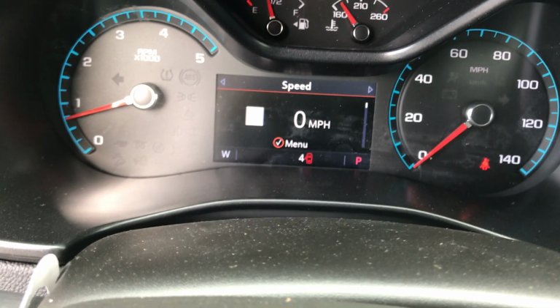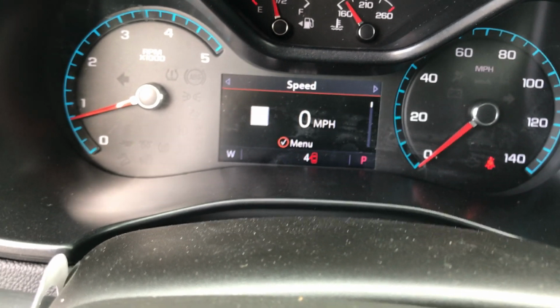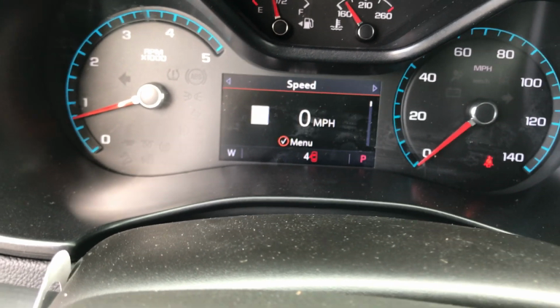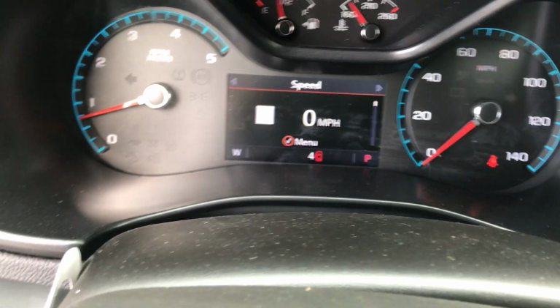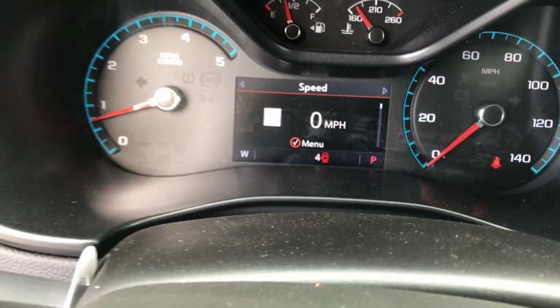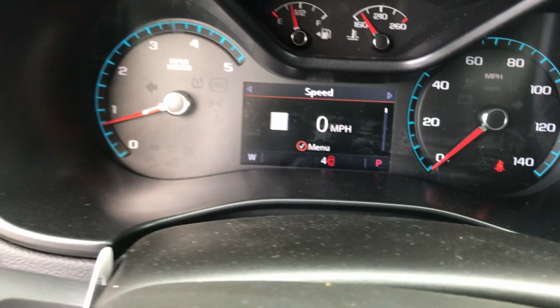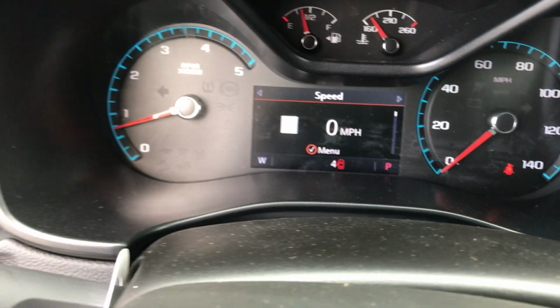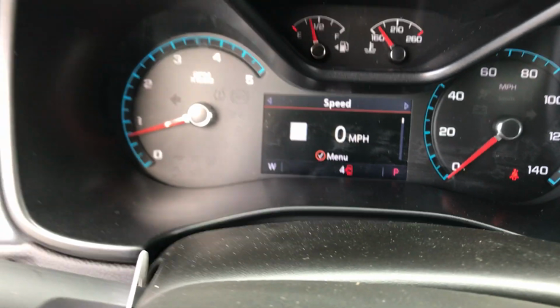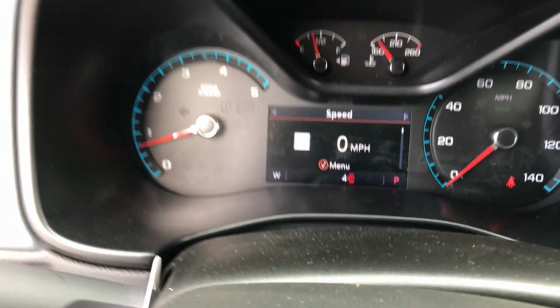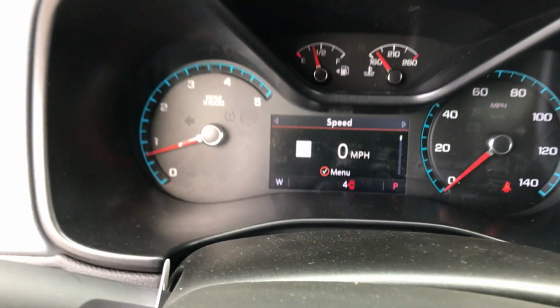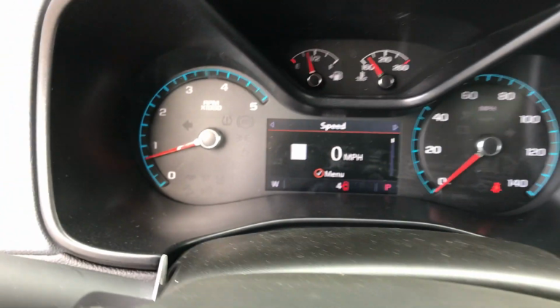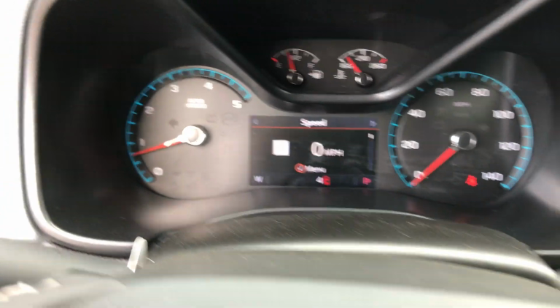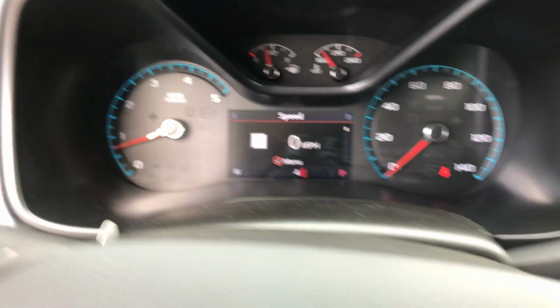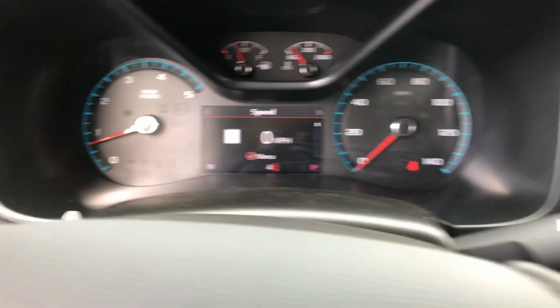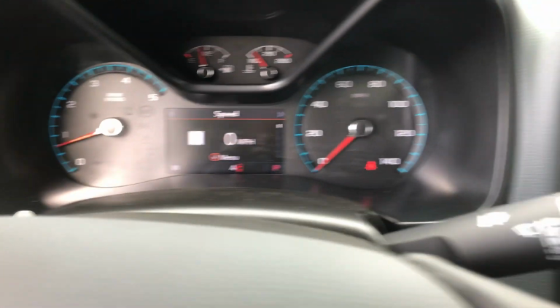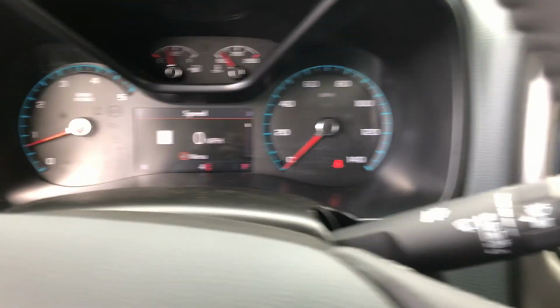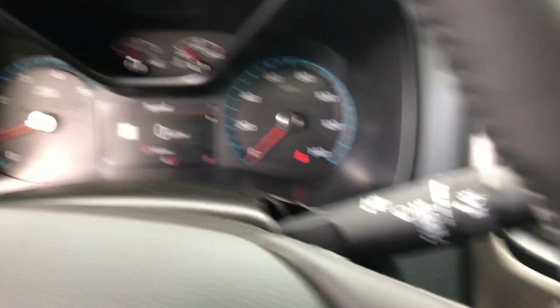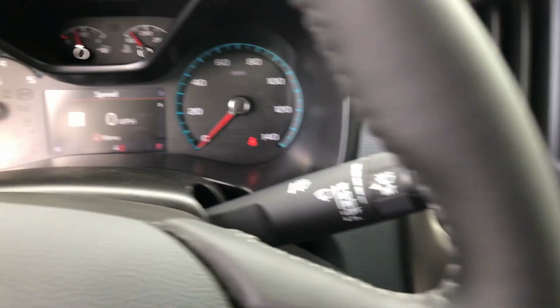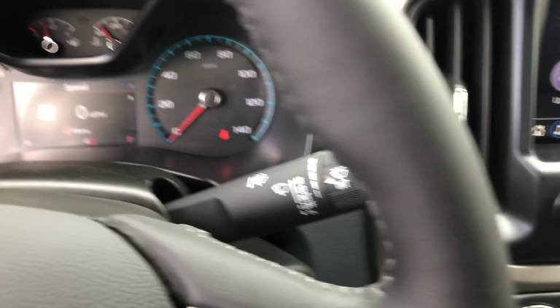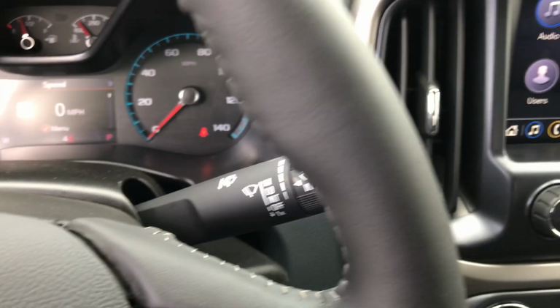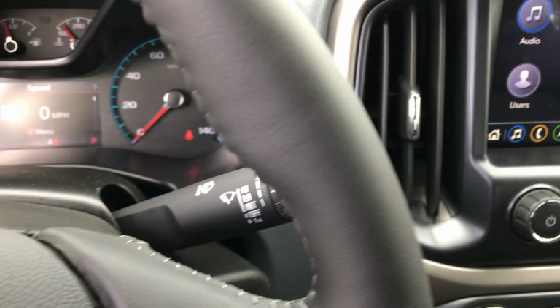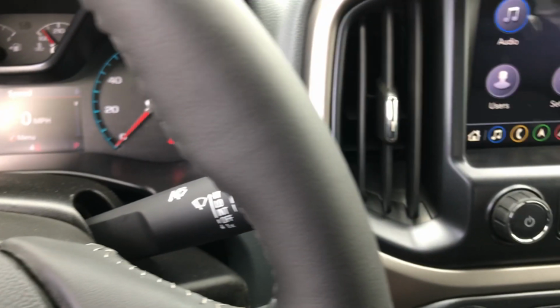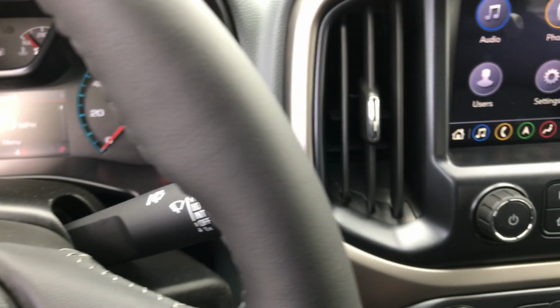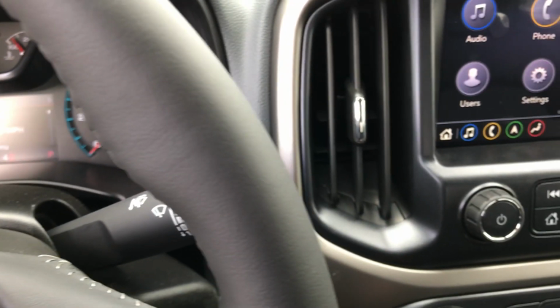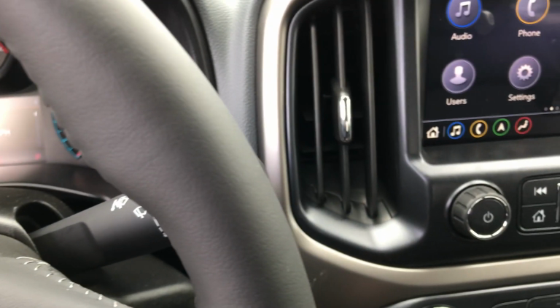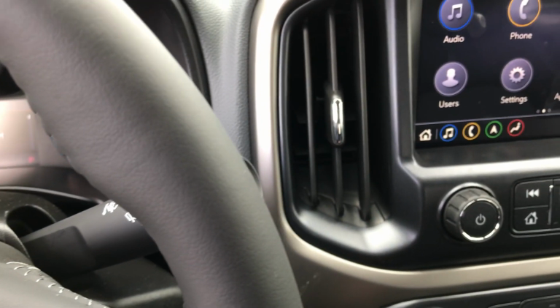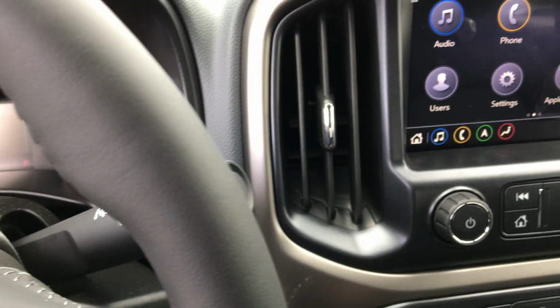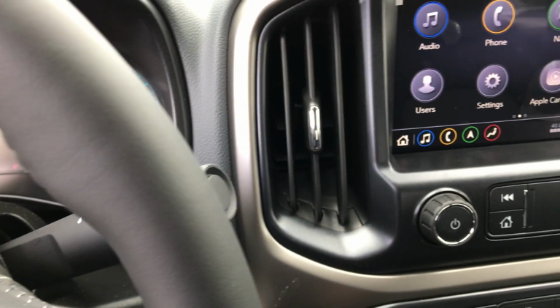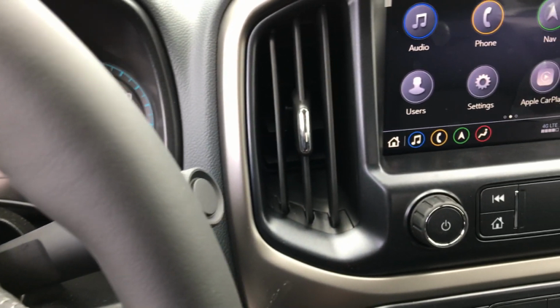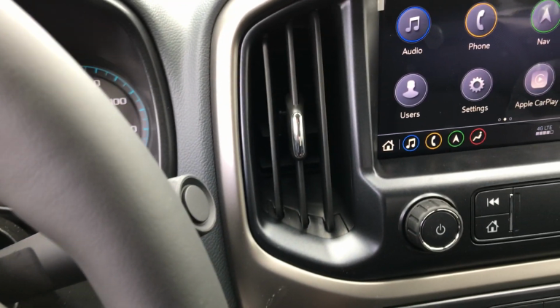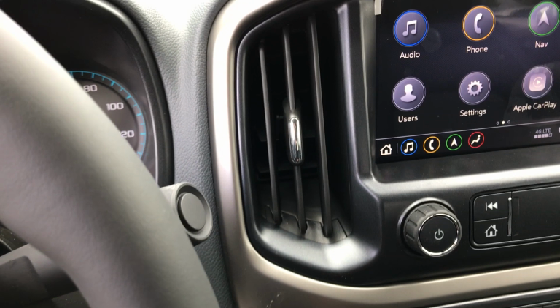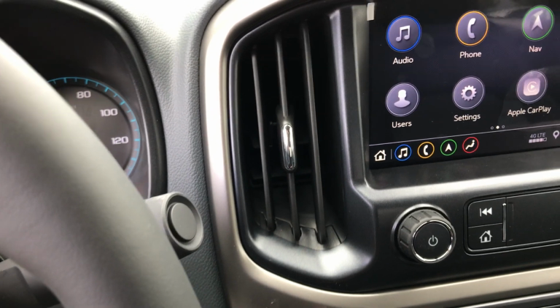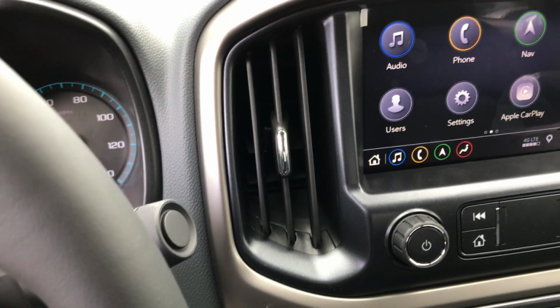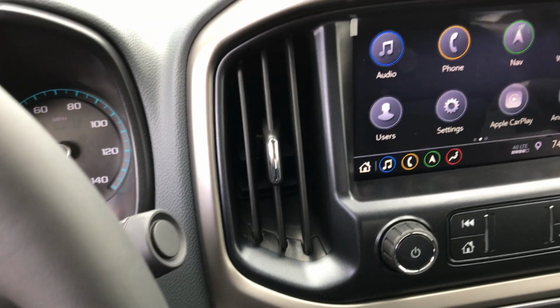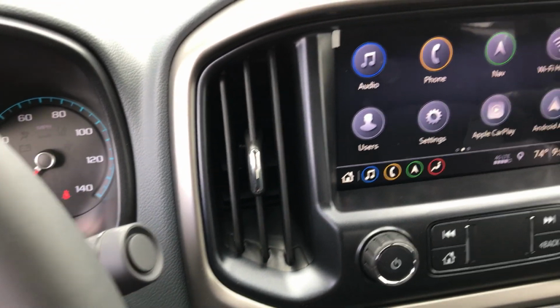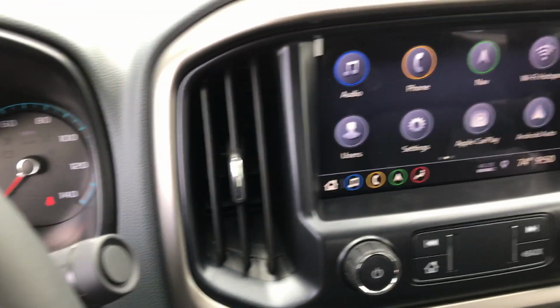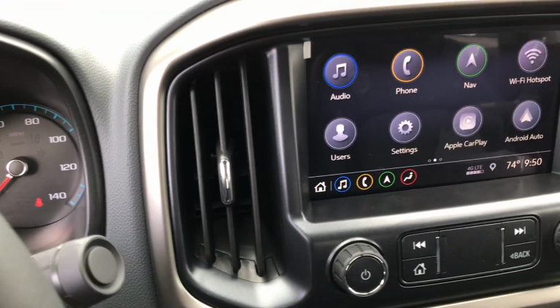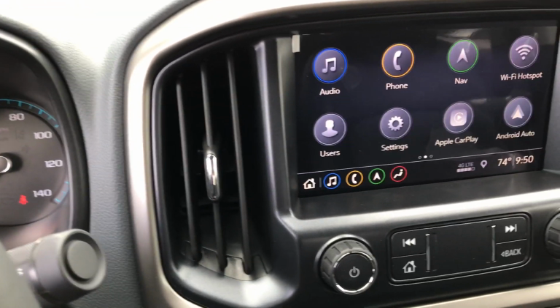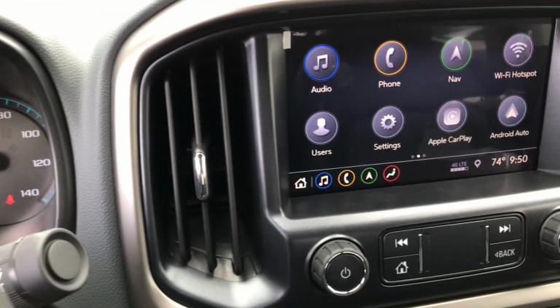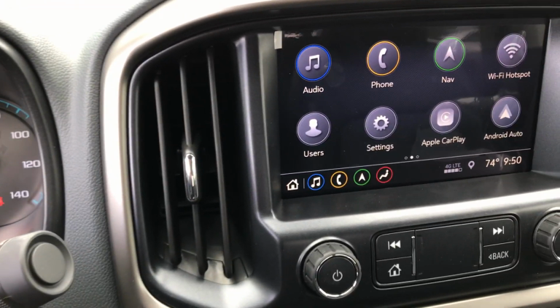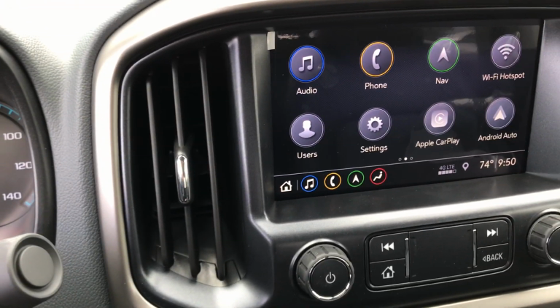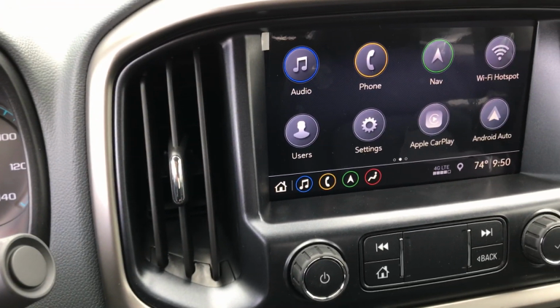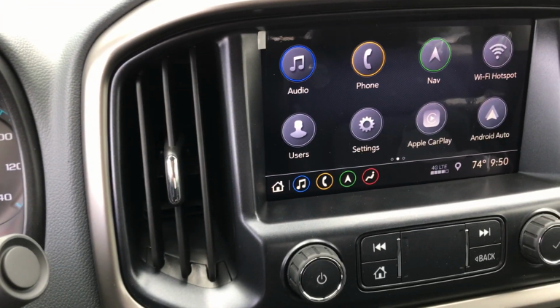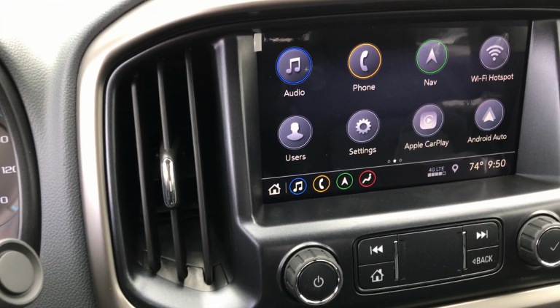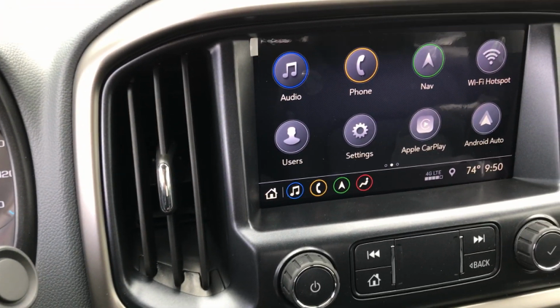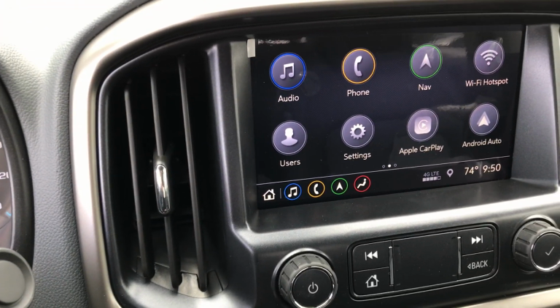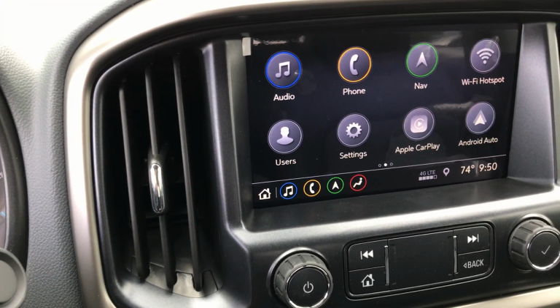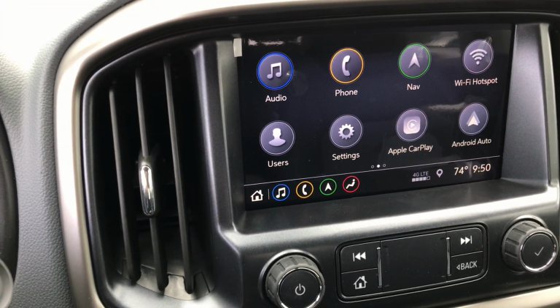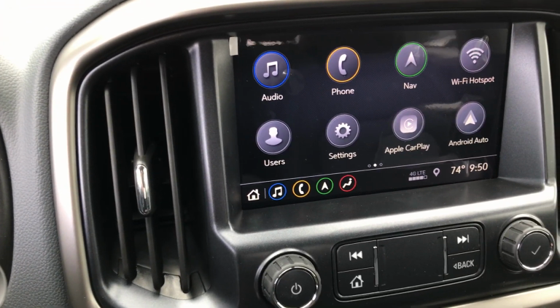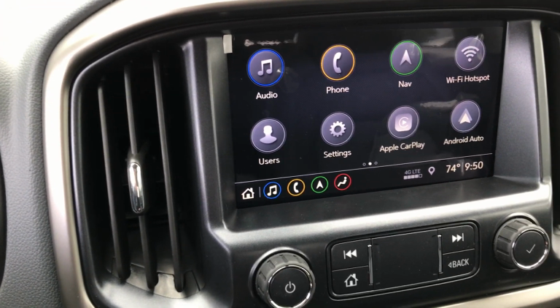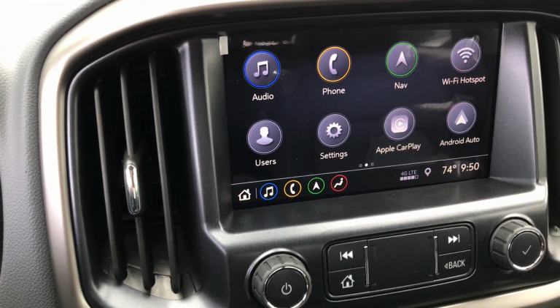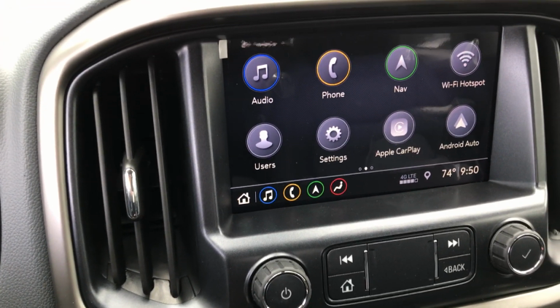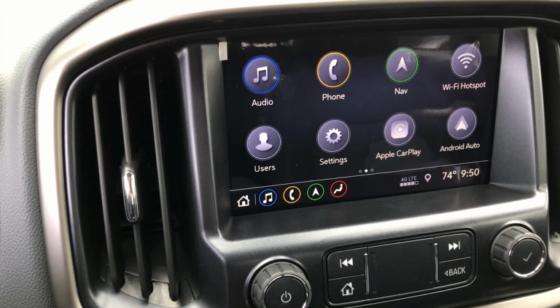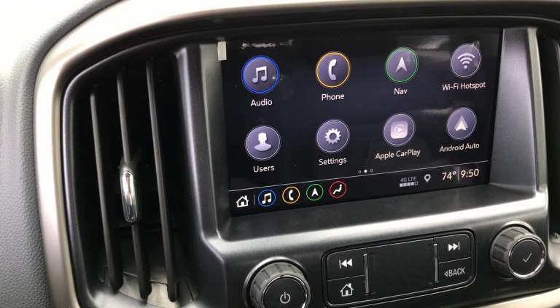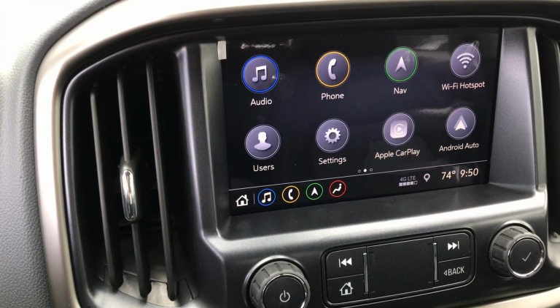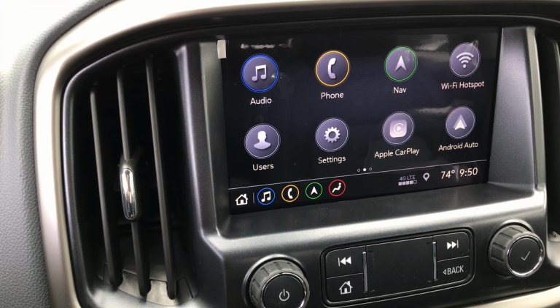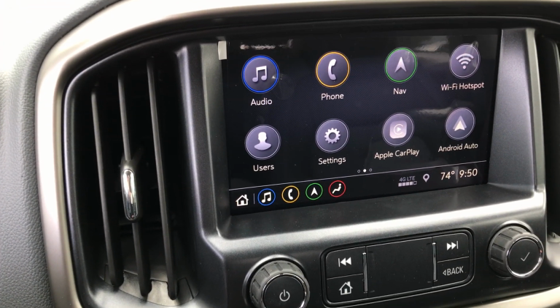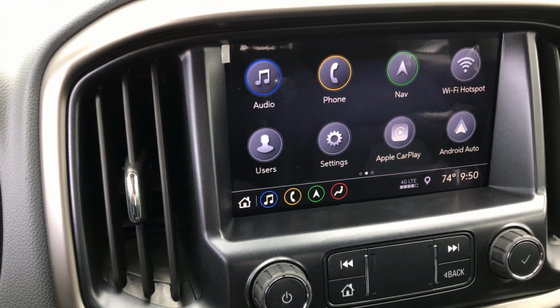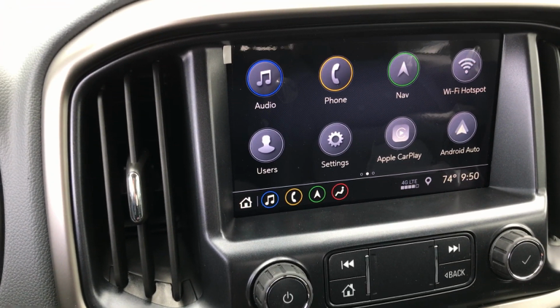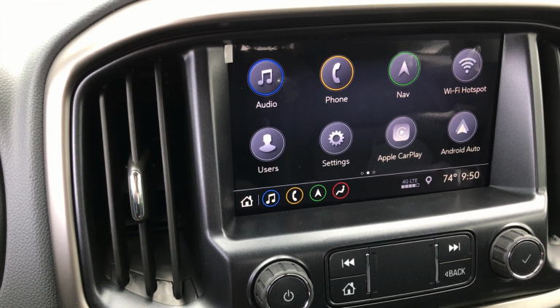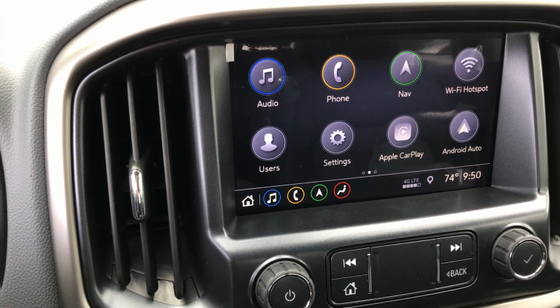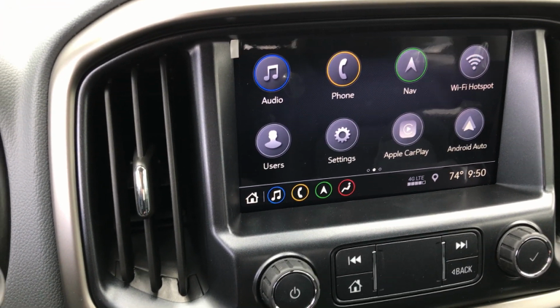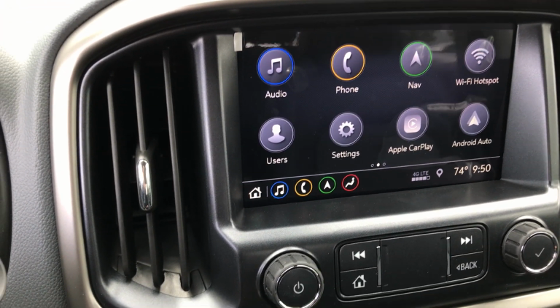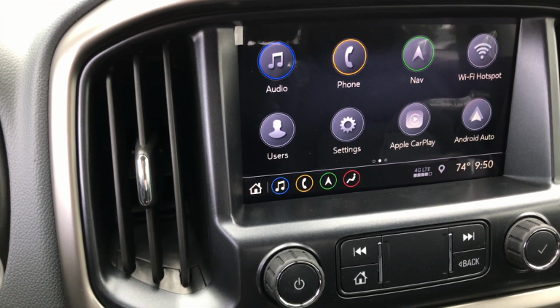Then you've also got Trip A, Trip B, Trip 1, Trip 2 — whatever you need. Eight-inch touchscreen here that you can pair your Apple or your Android to.